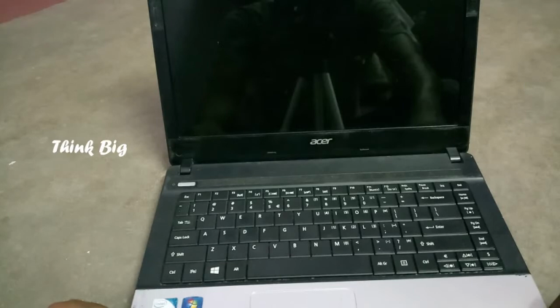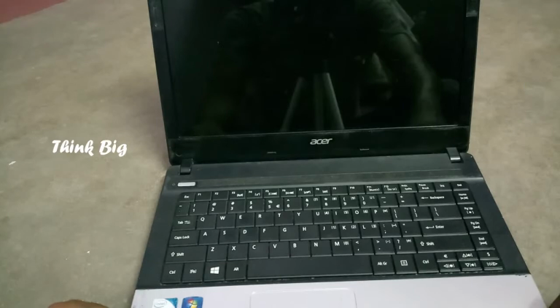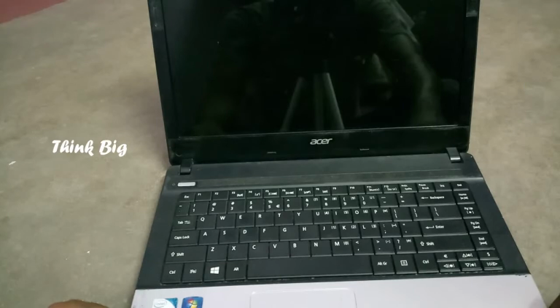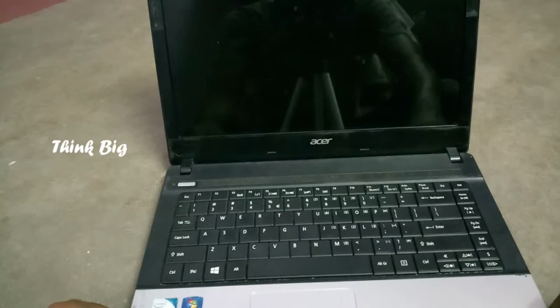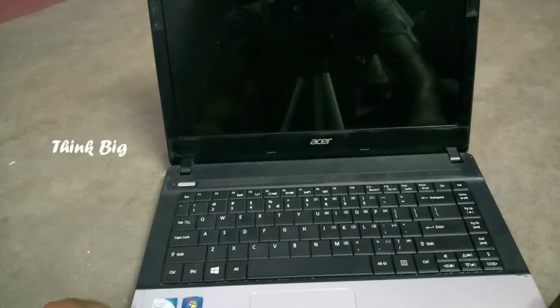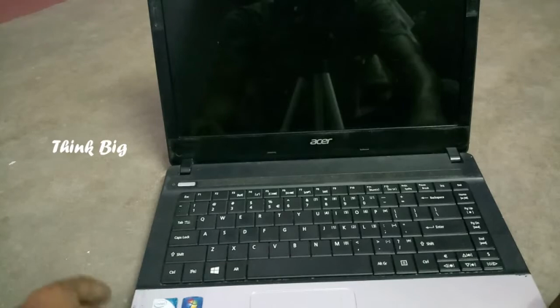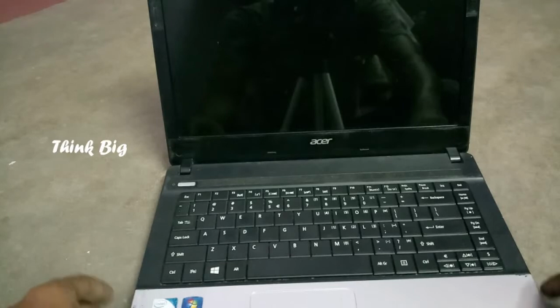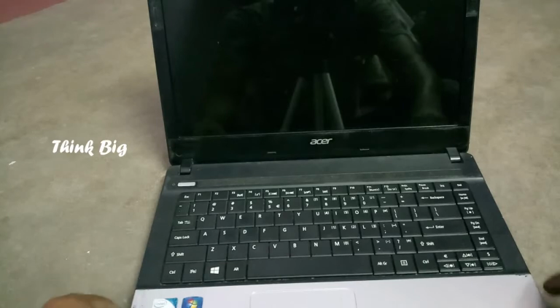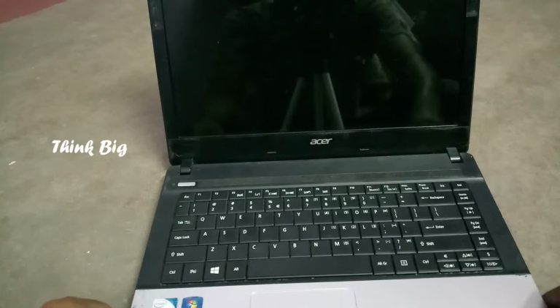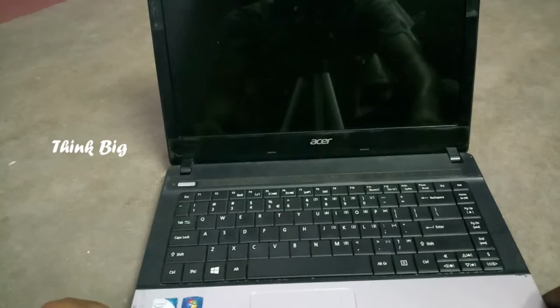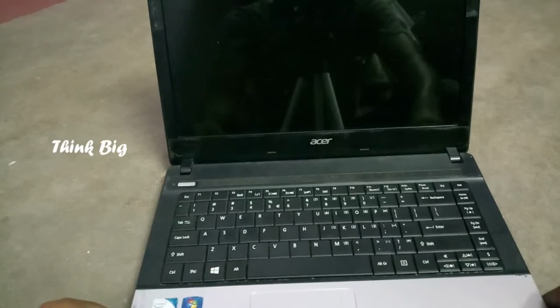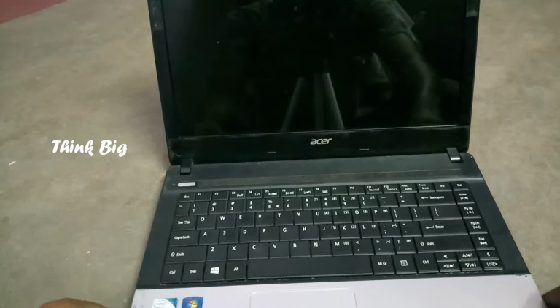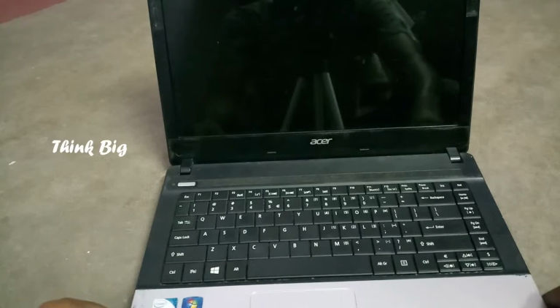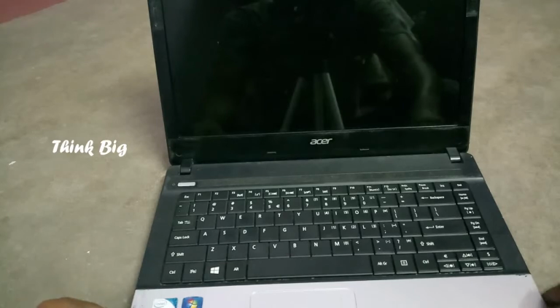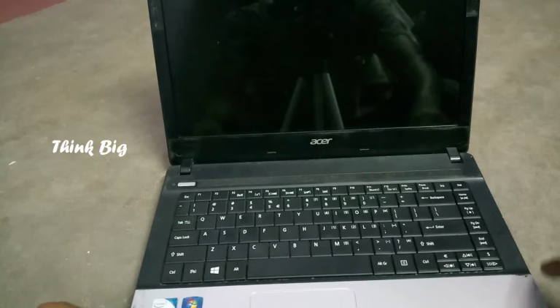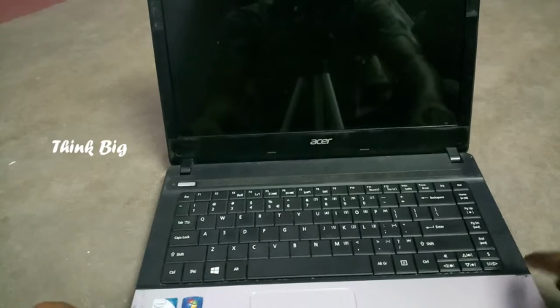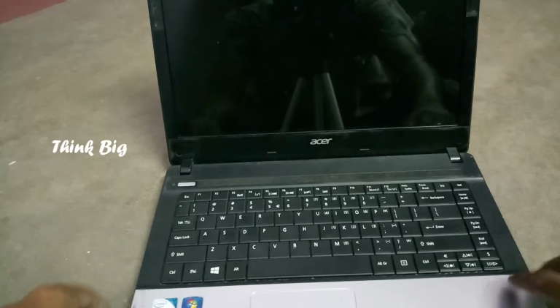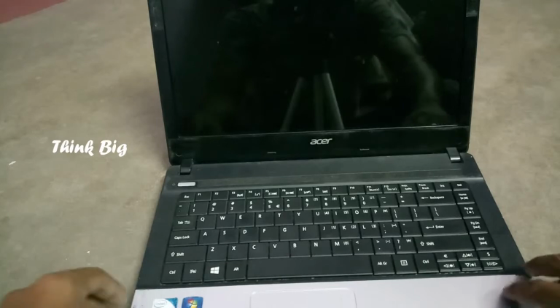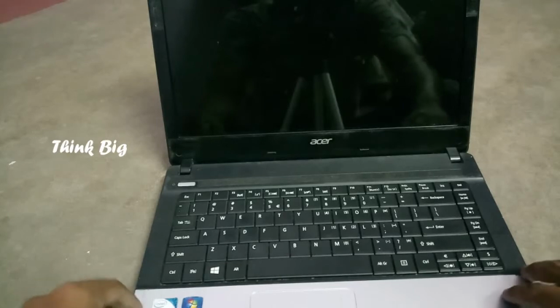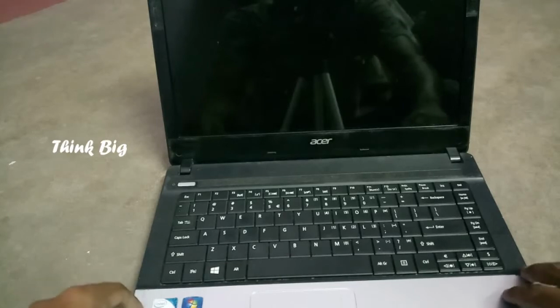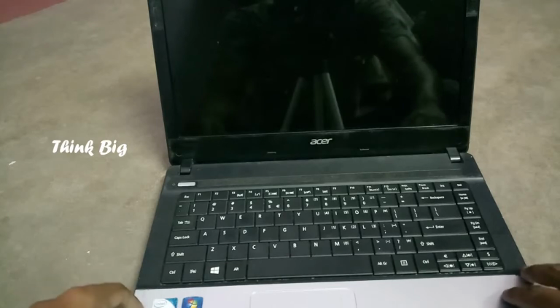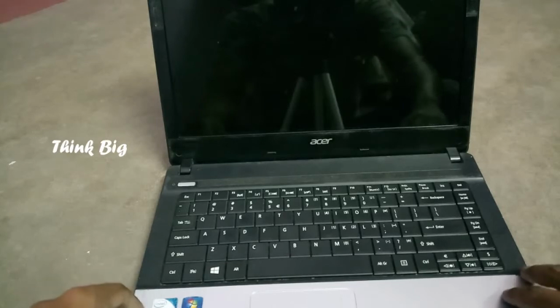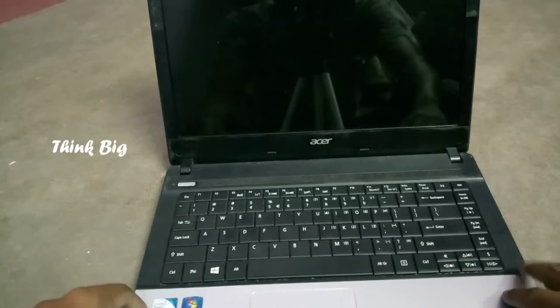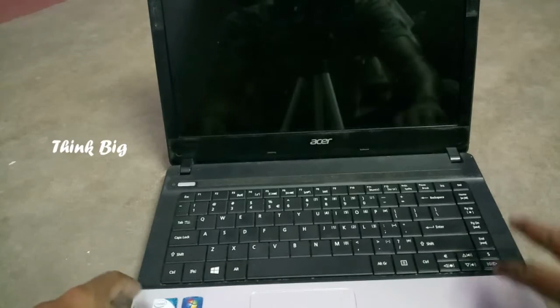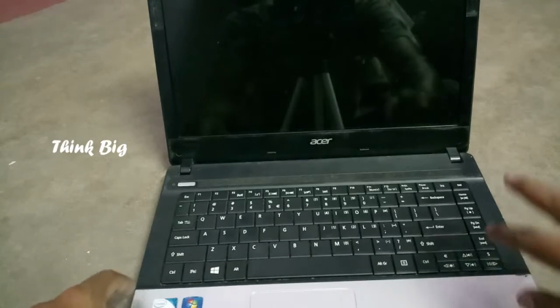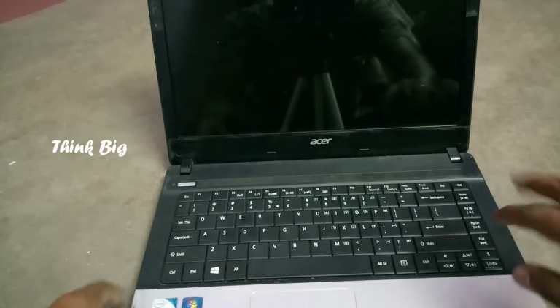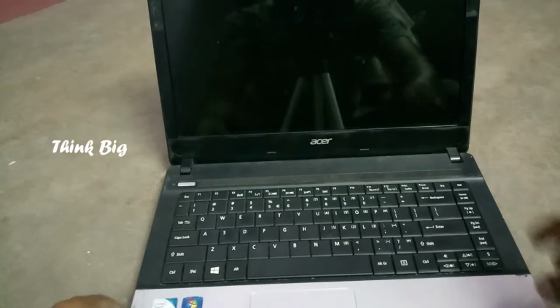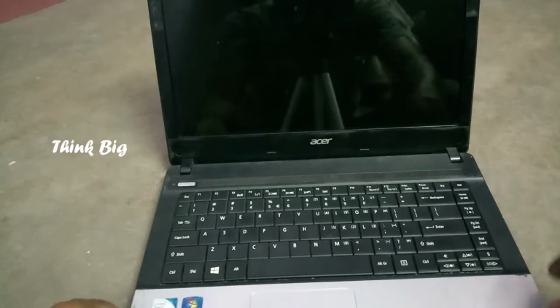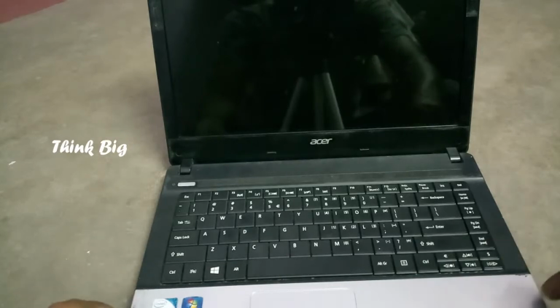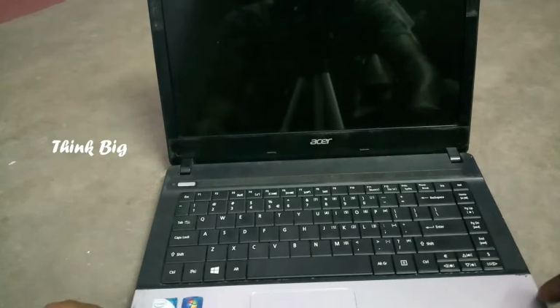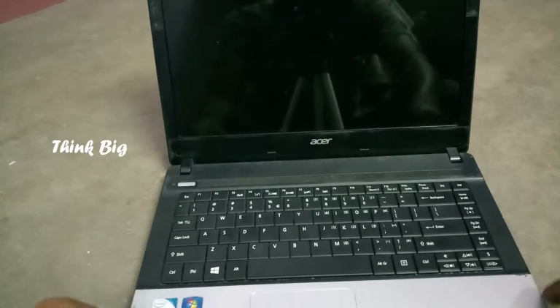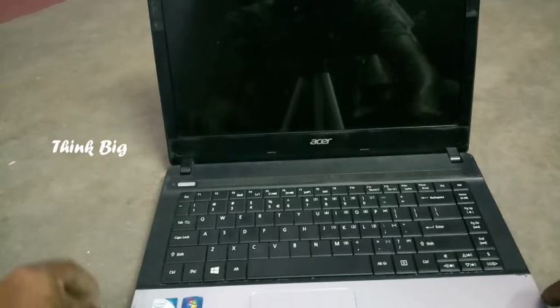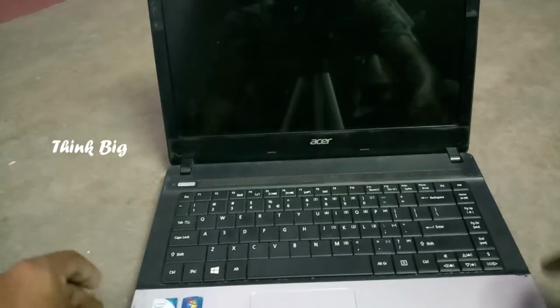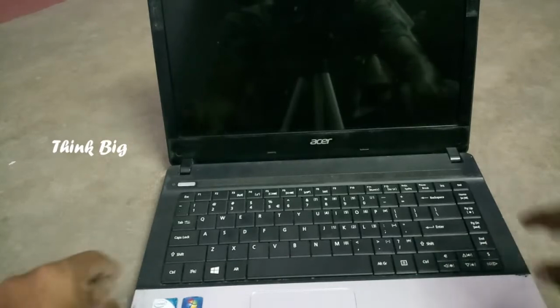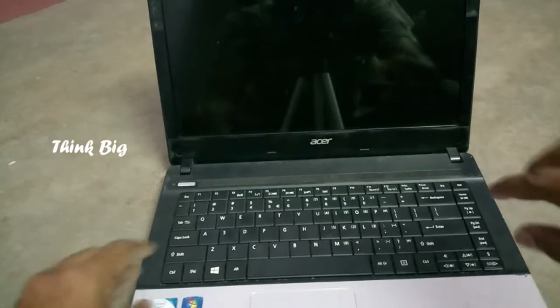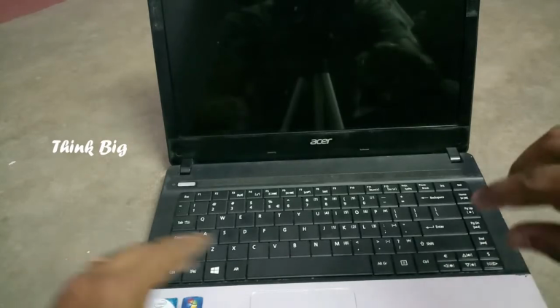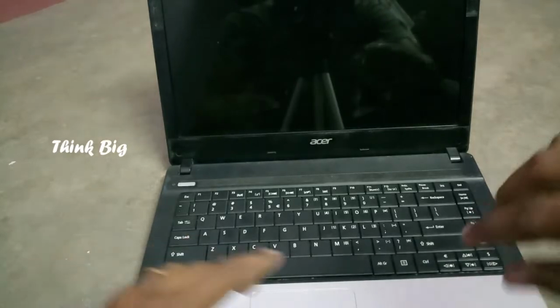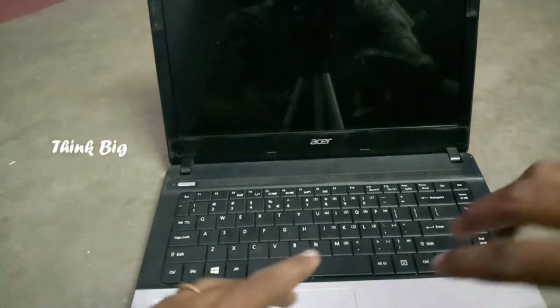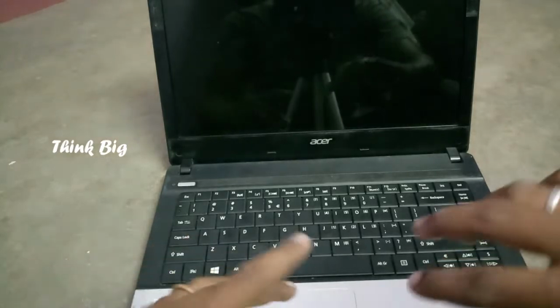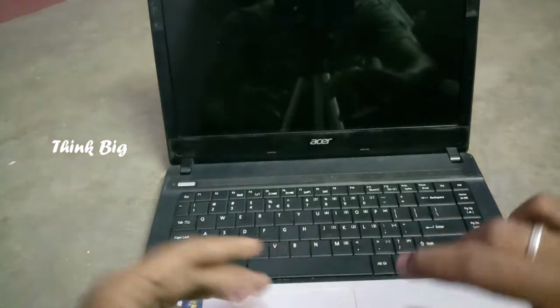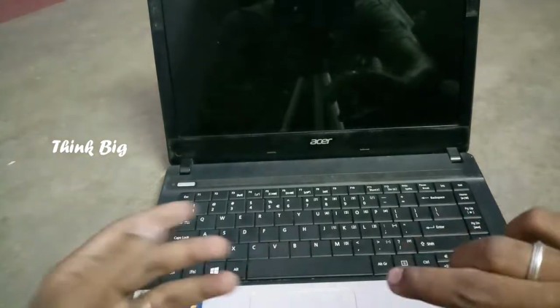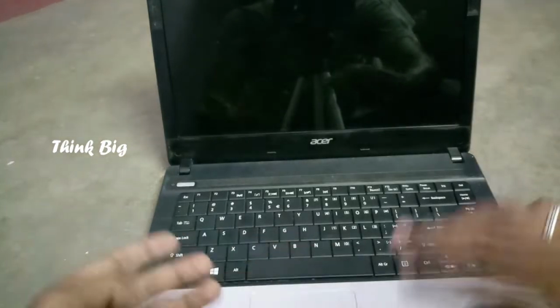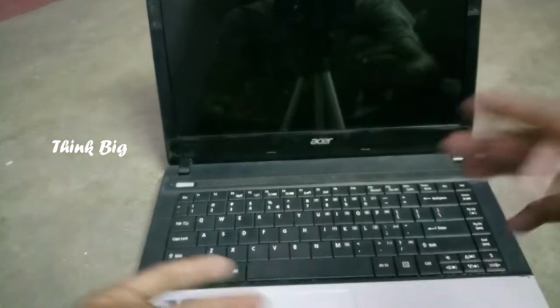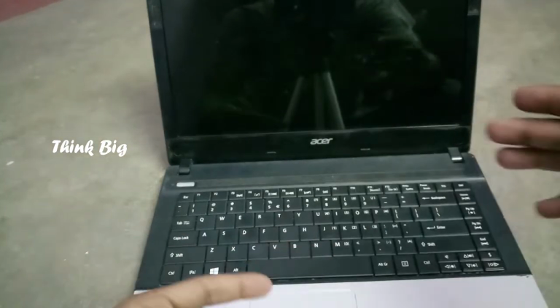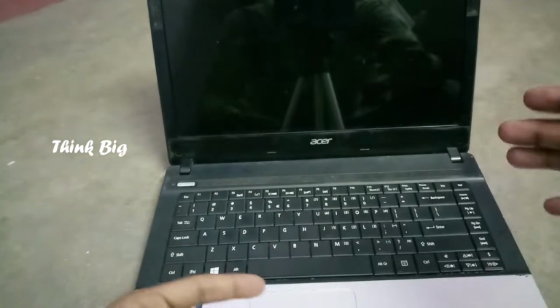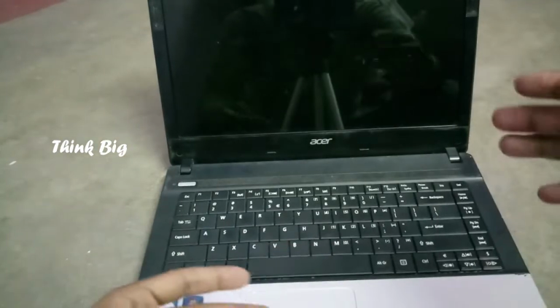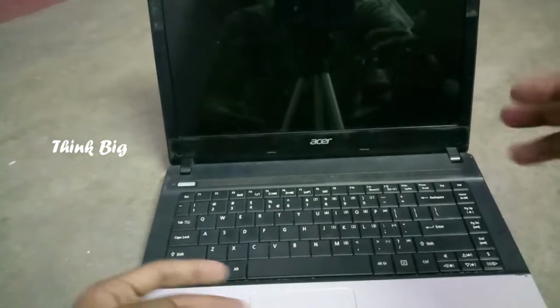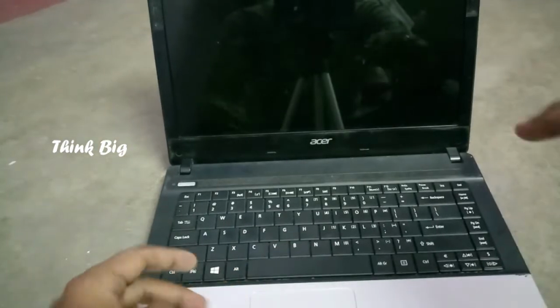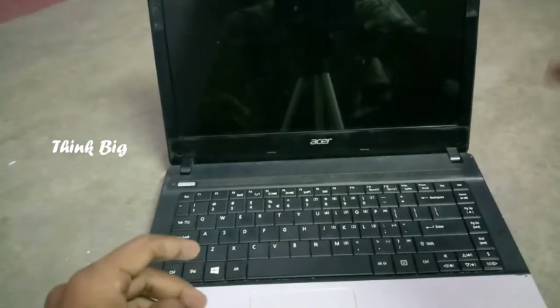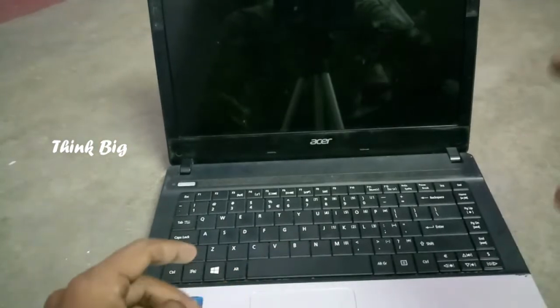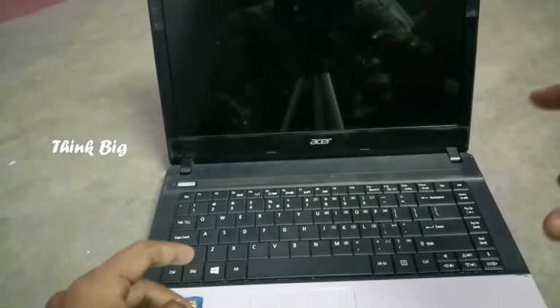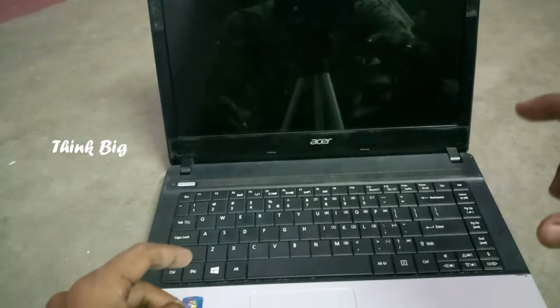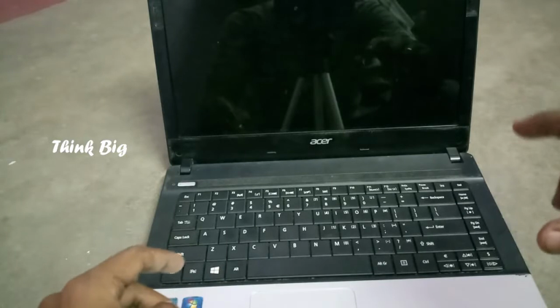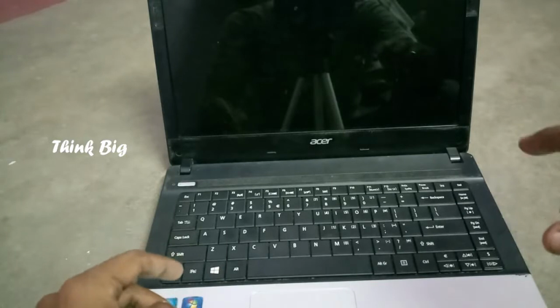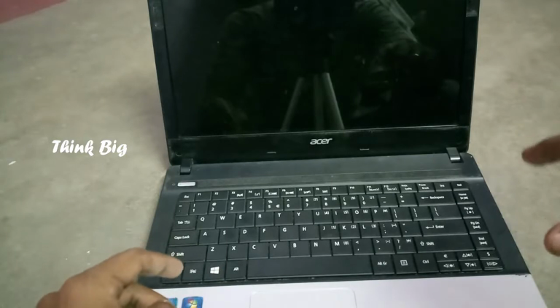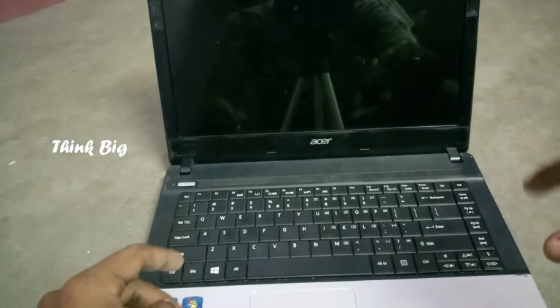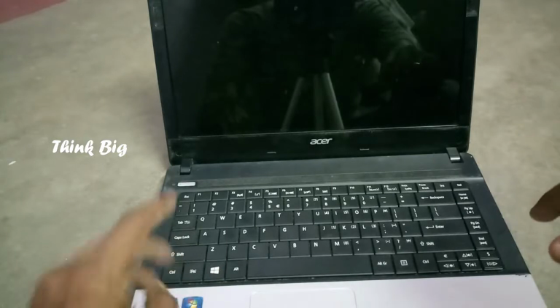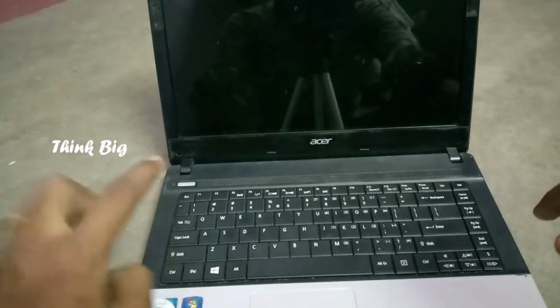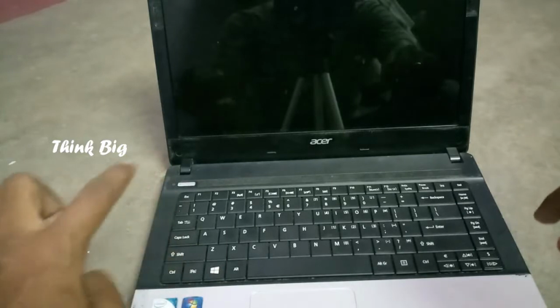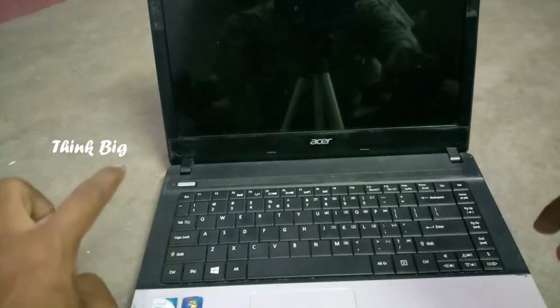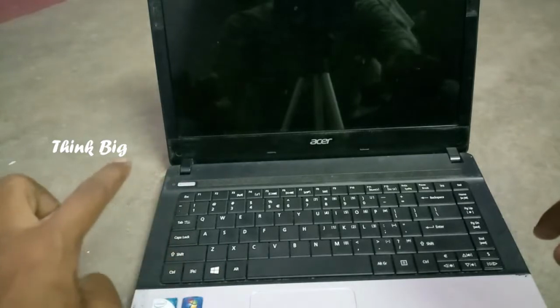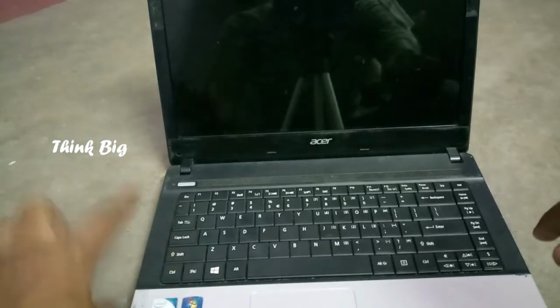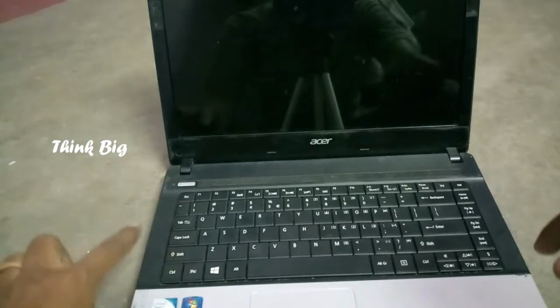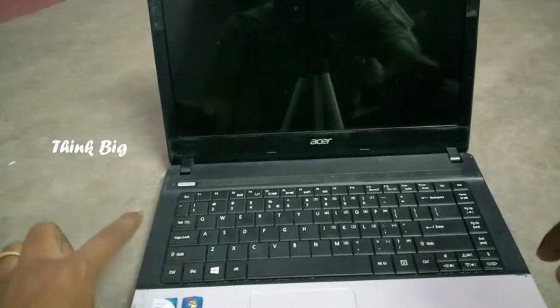Welcome to ThingBeec Channel. In the laptop, you can hear the sound of a continuous beep sound. You can also hear the sound of the power on.